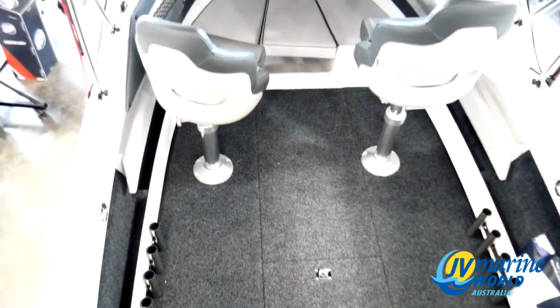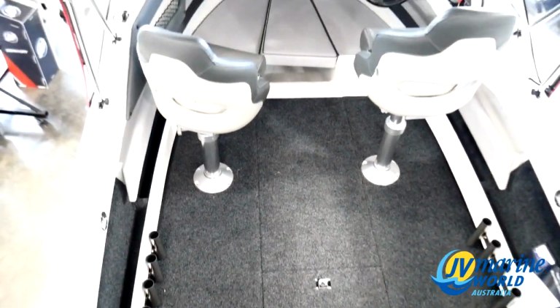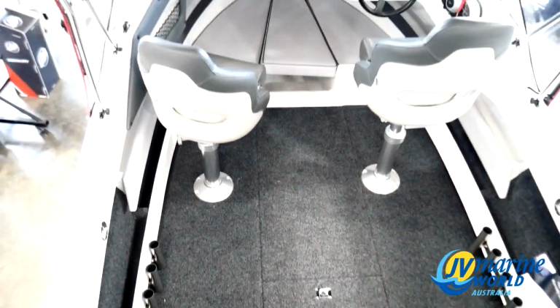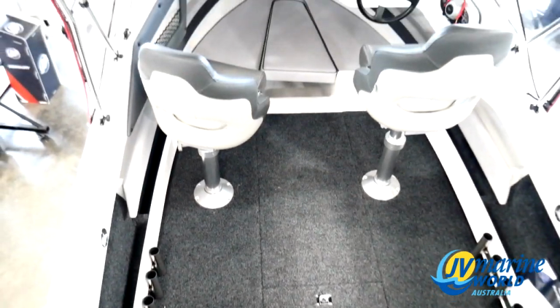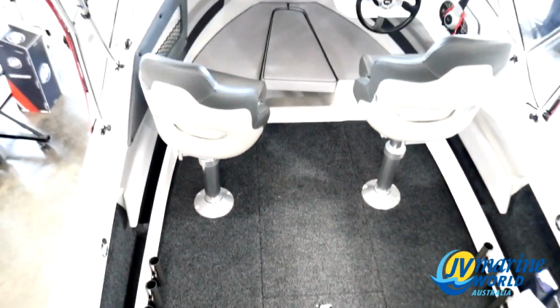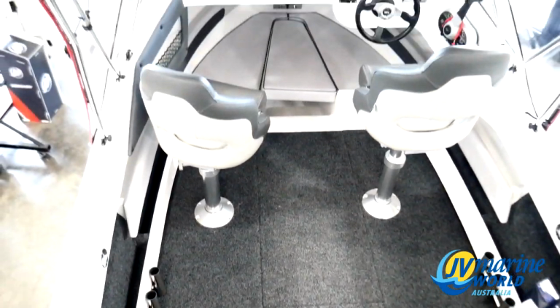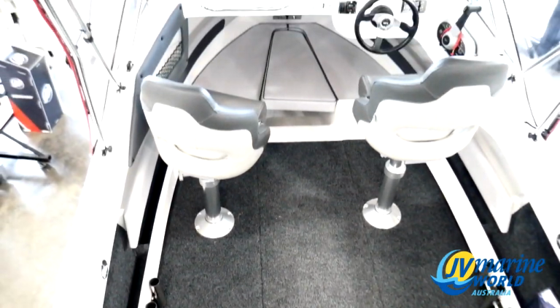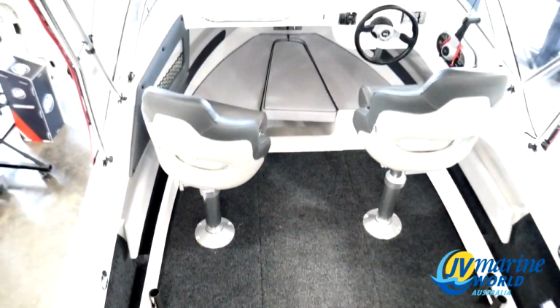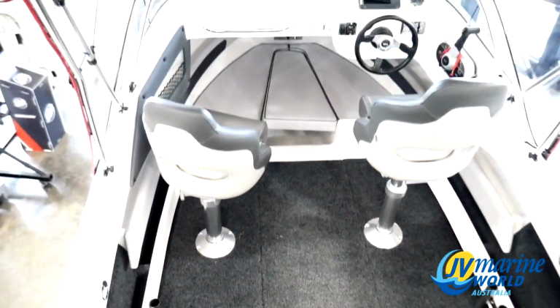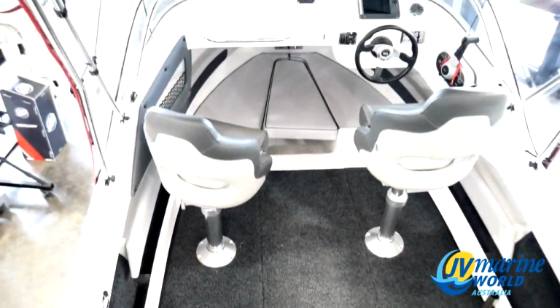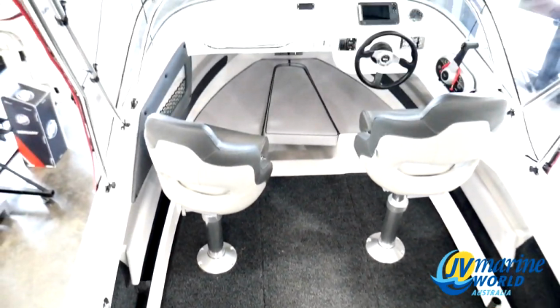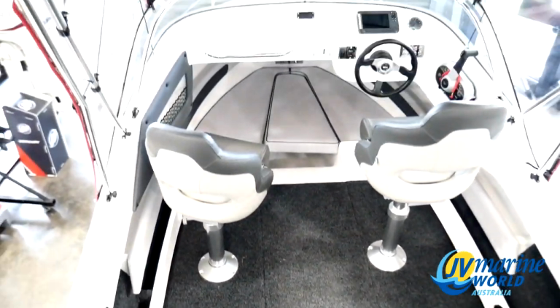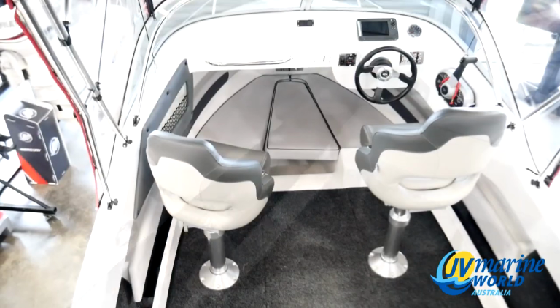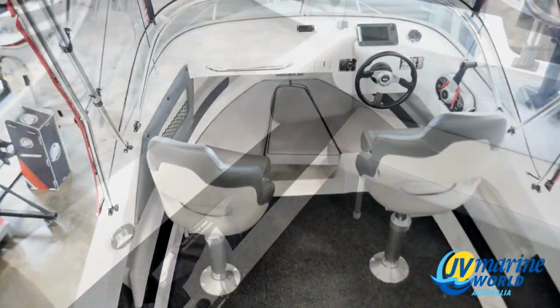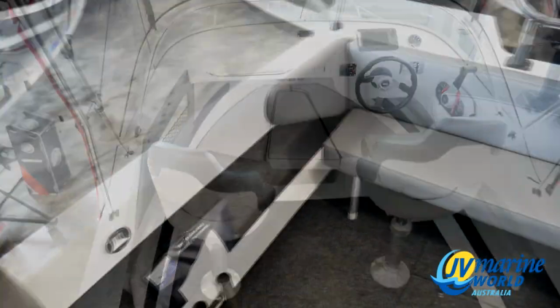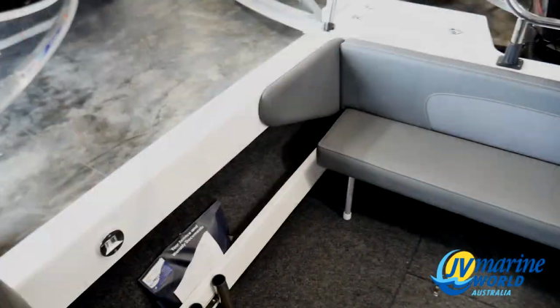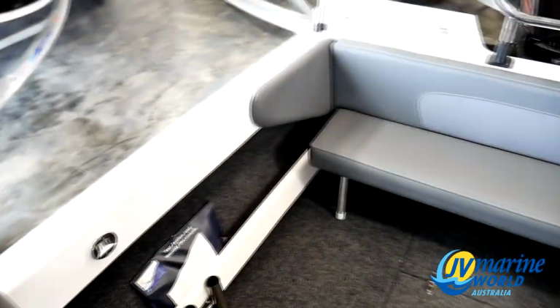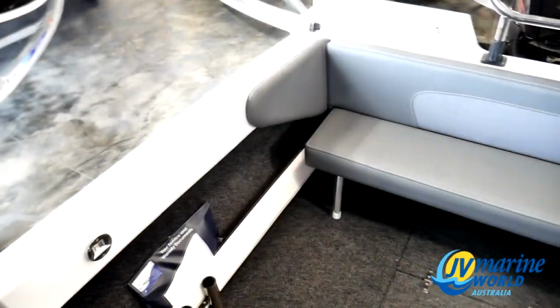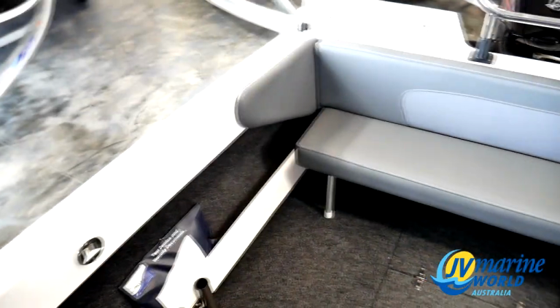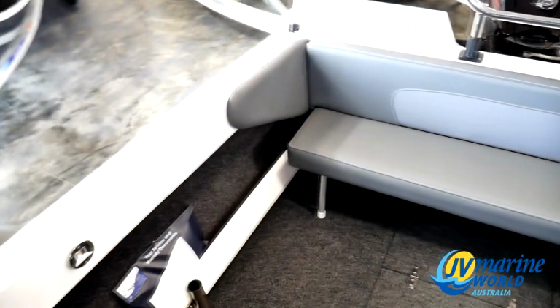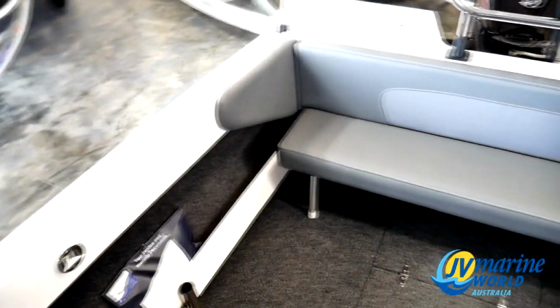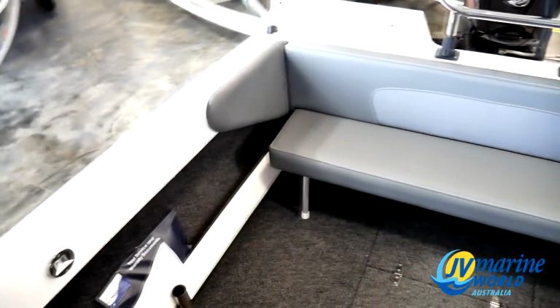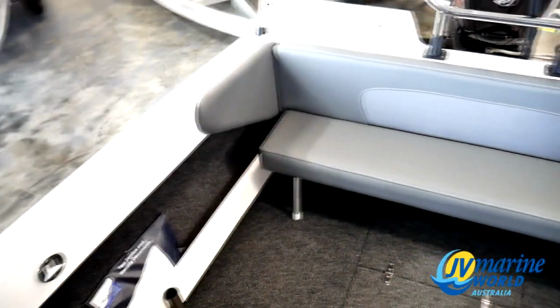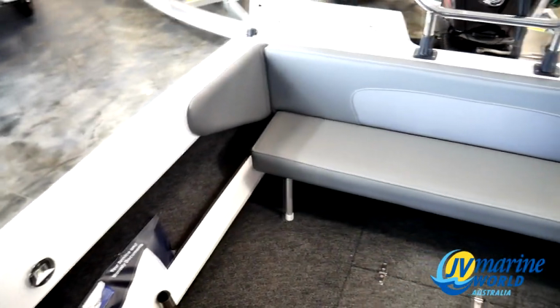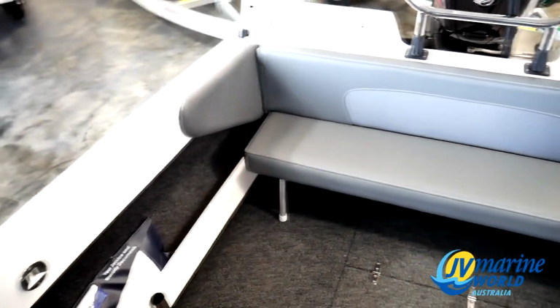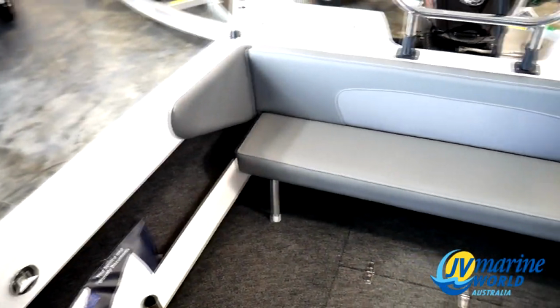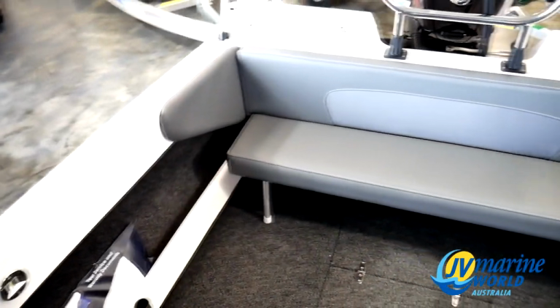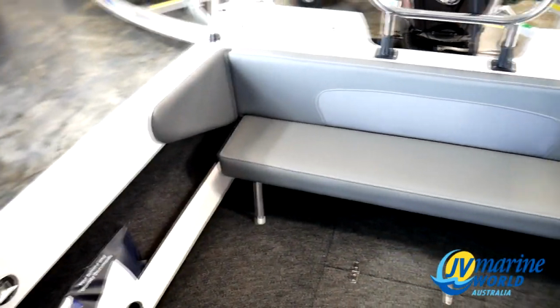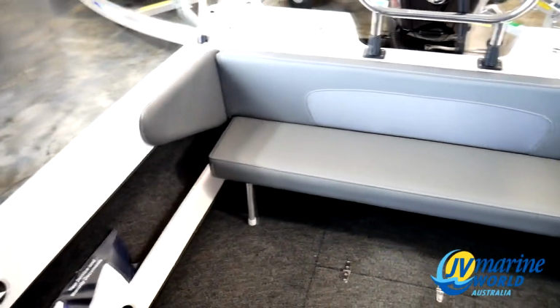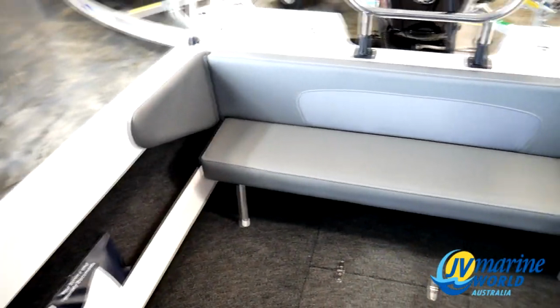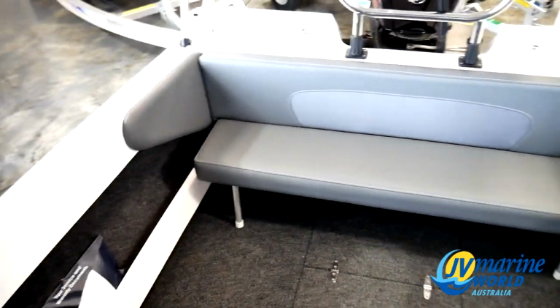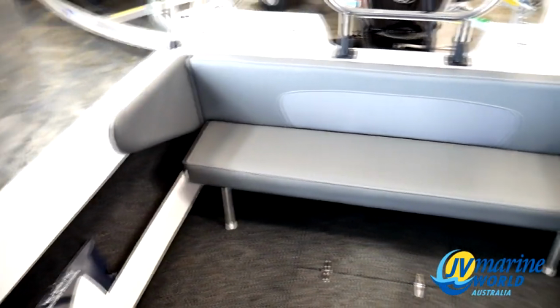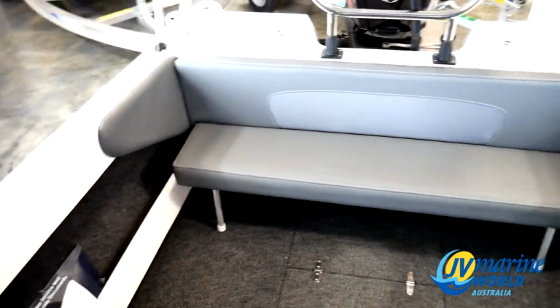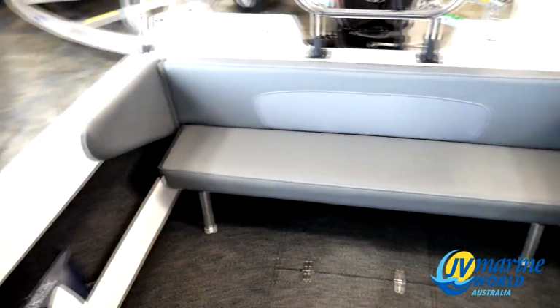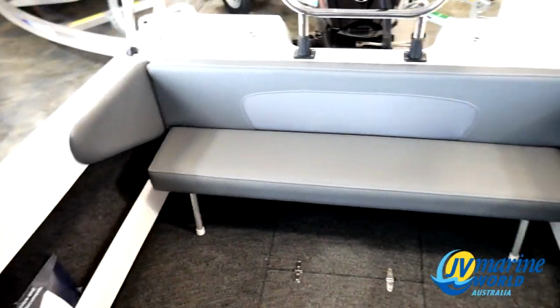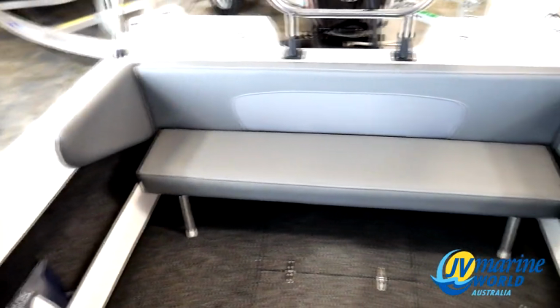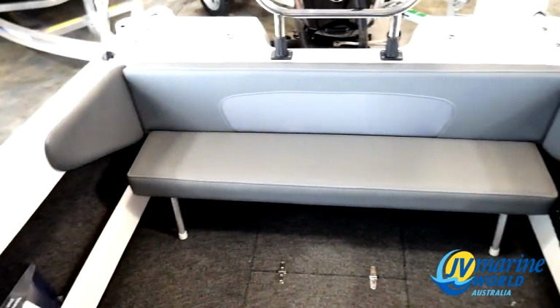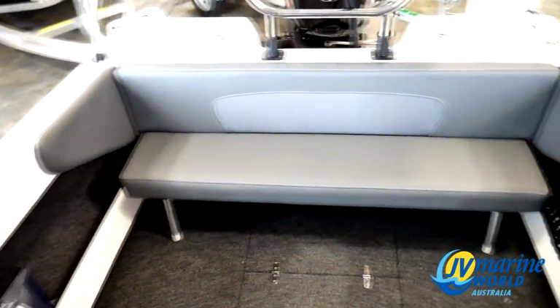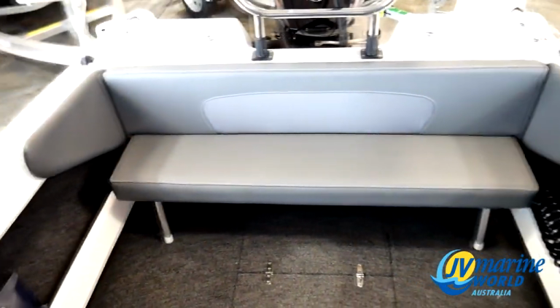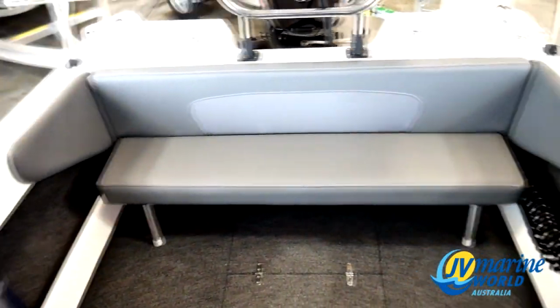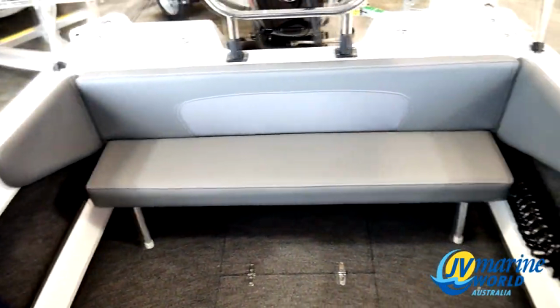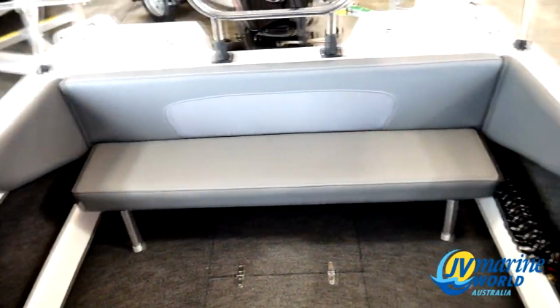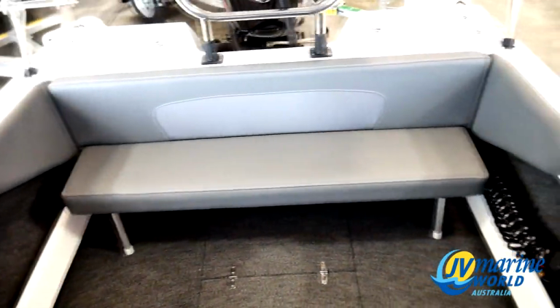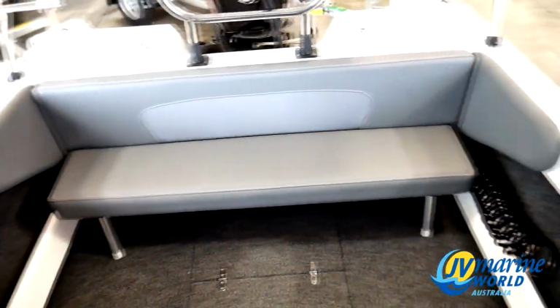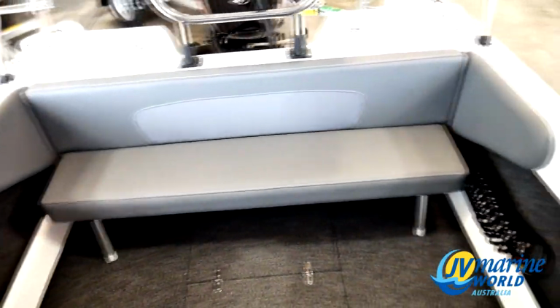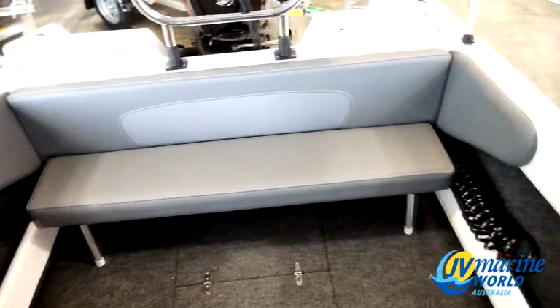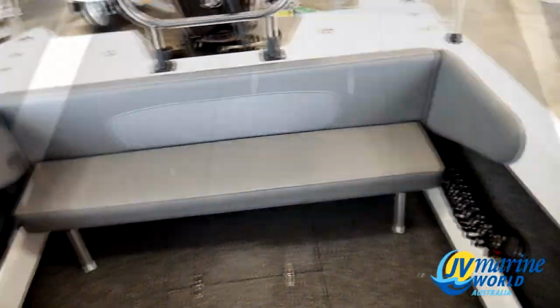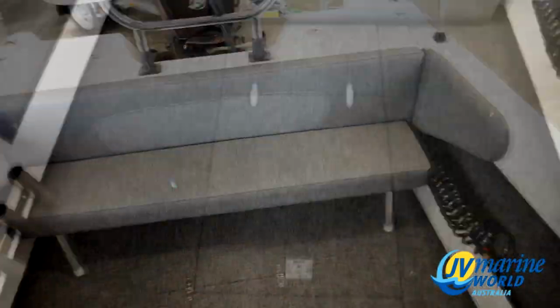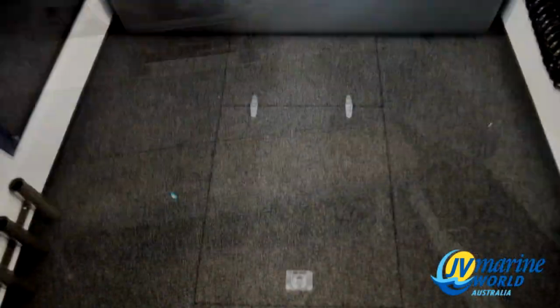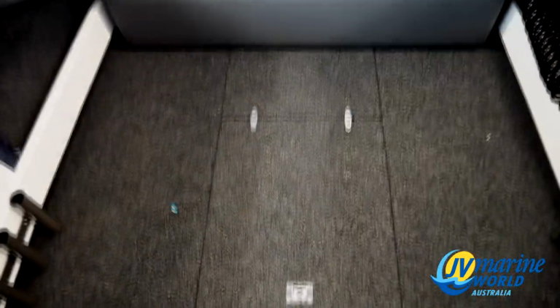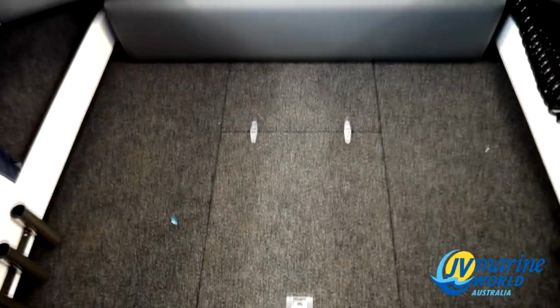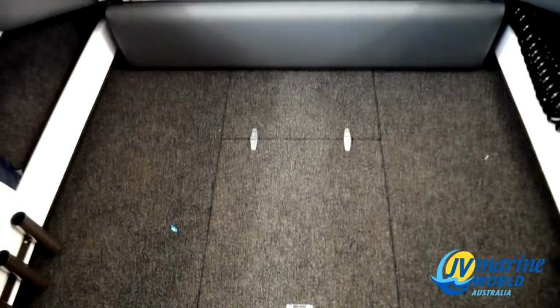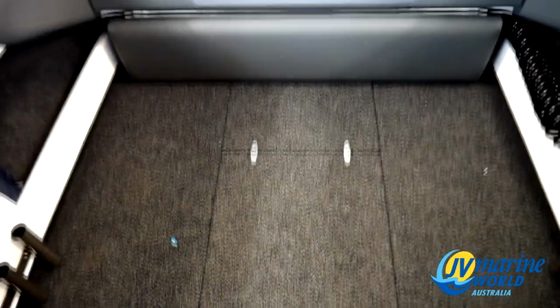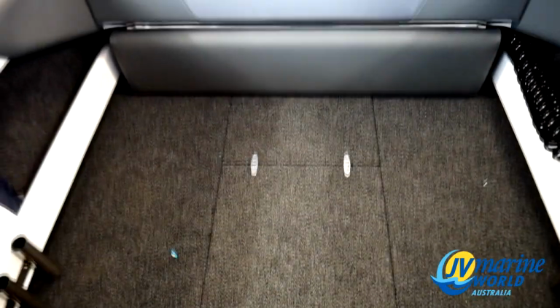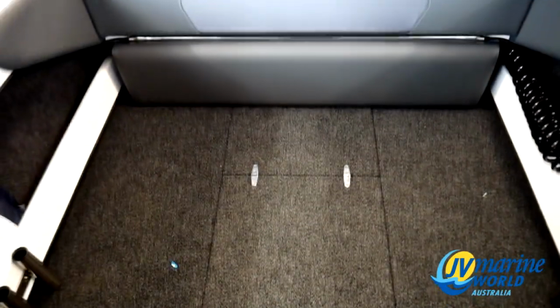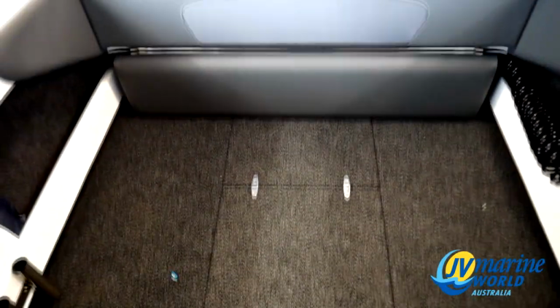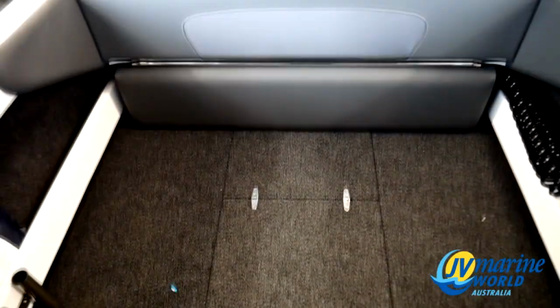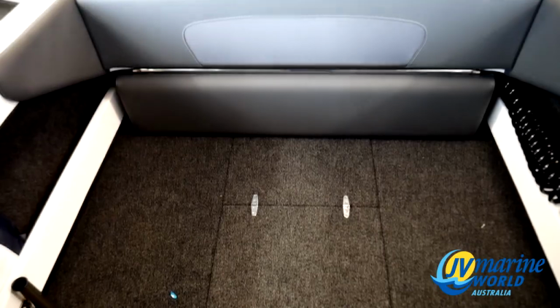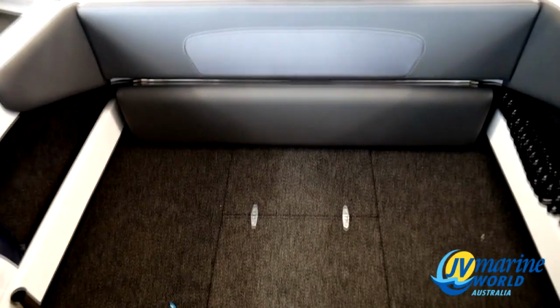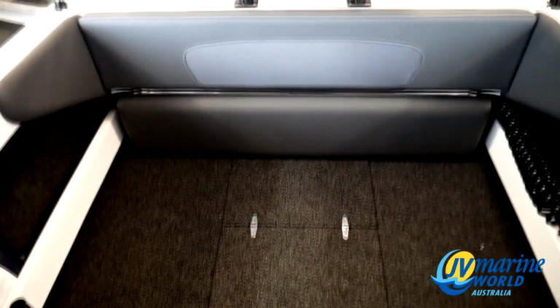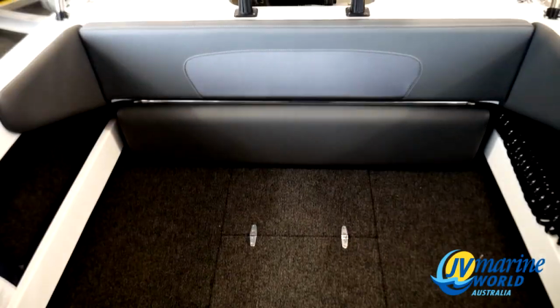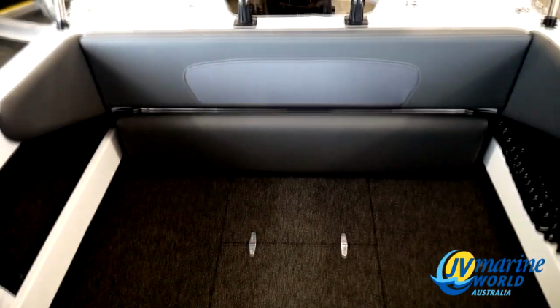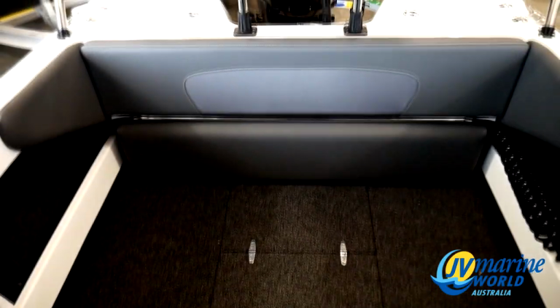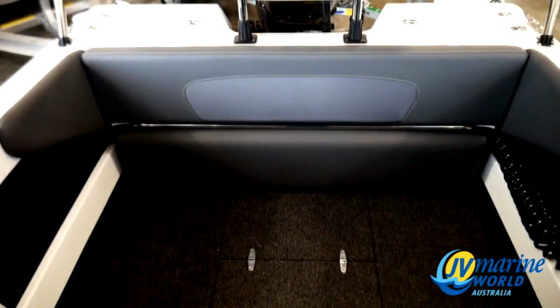The R525 range boasts plenty of cockpit space and with the fold away rear lounge you can easily get up the back to your bait board and rod holders.